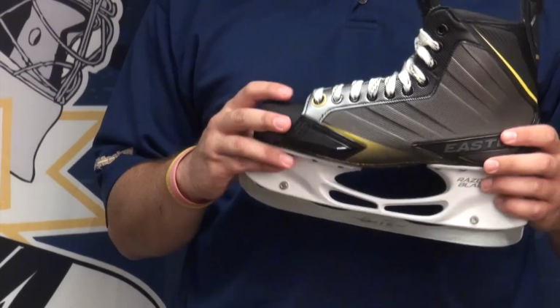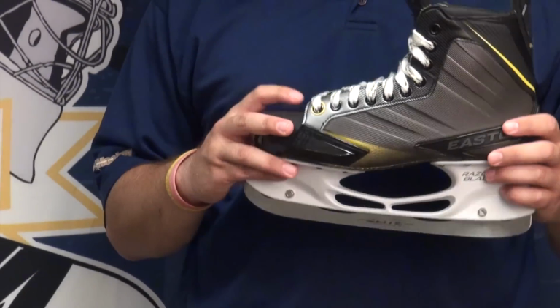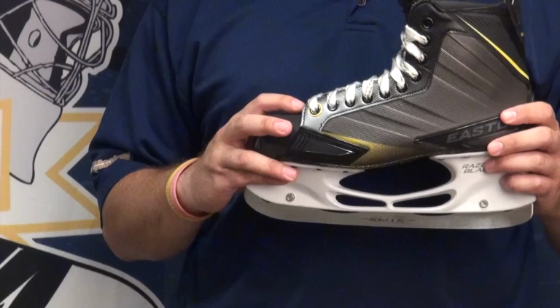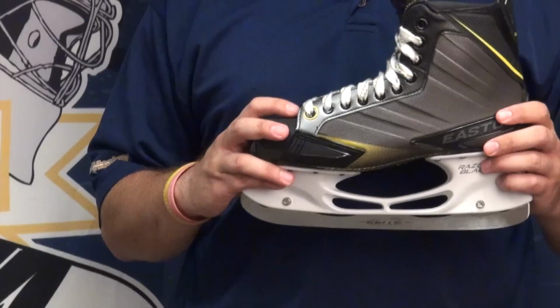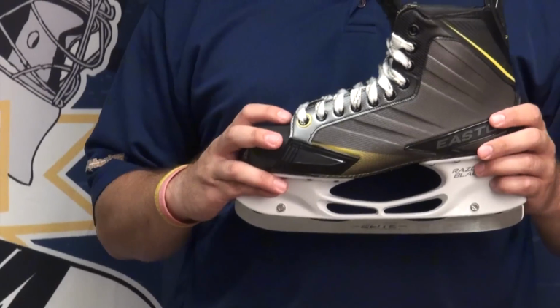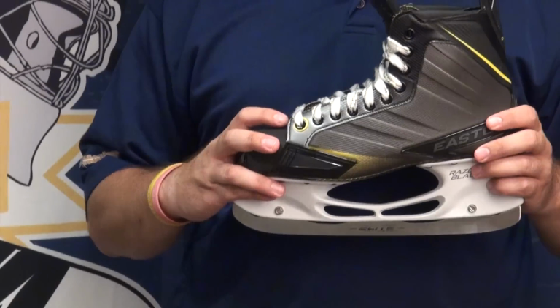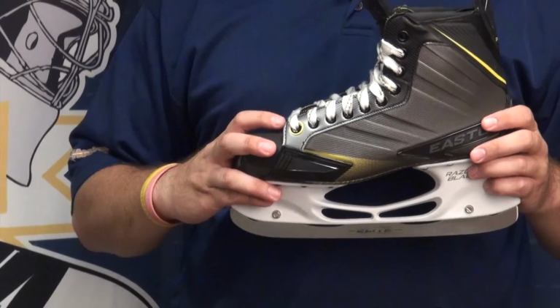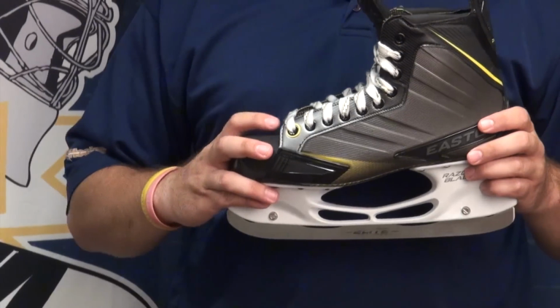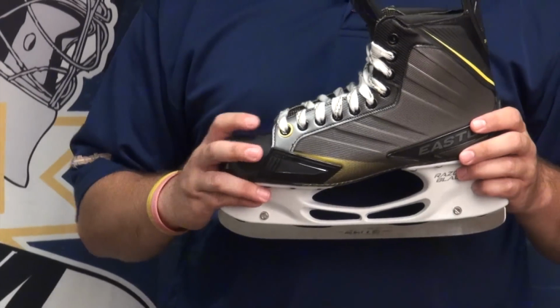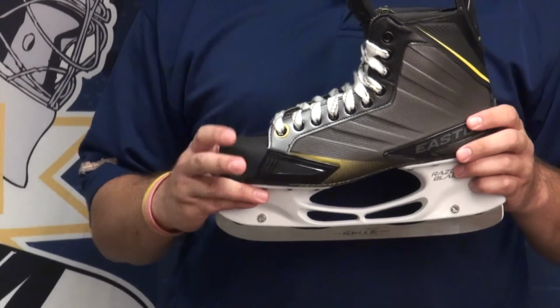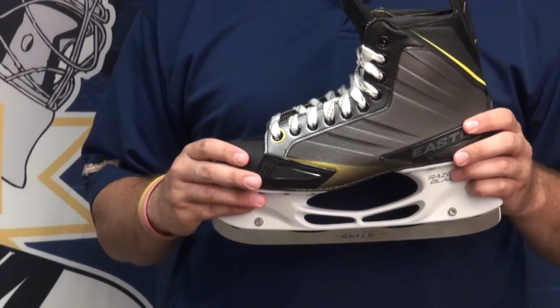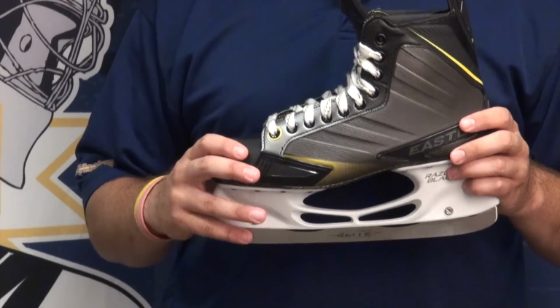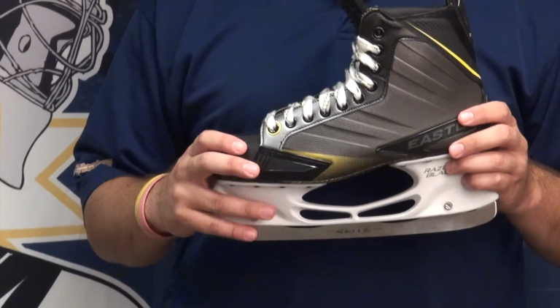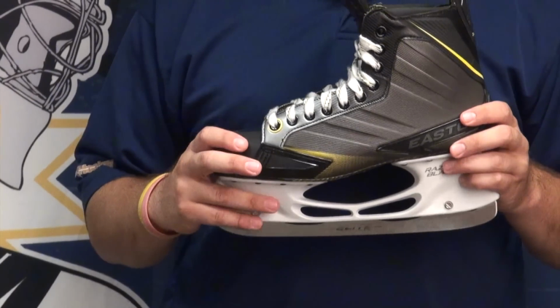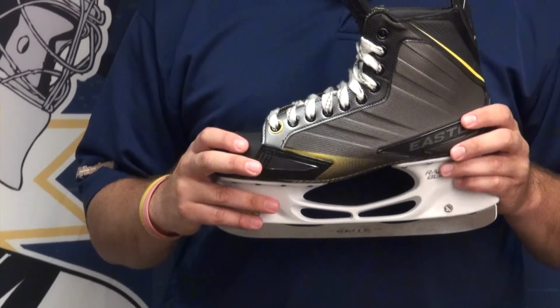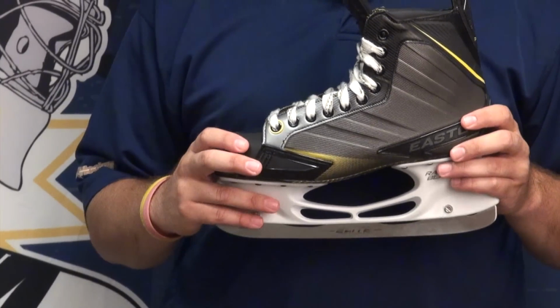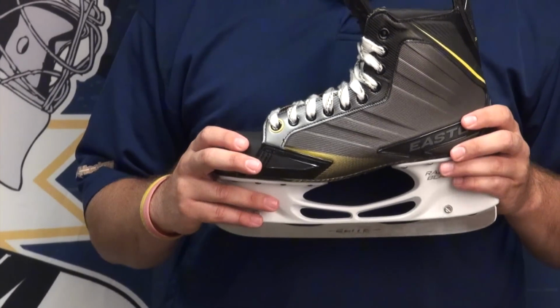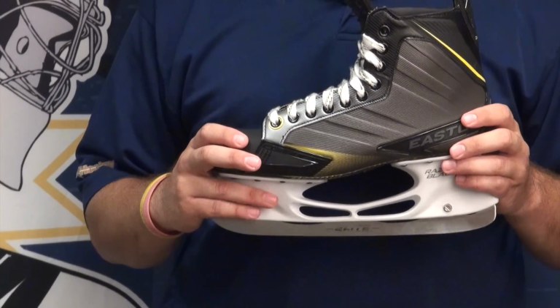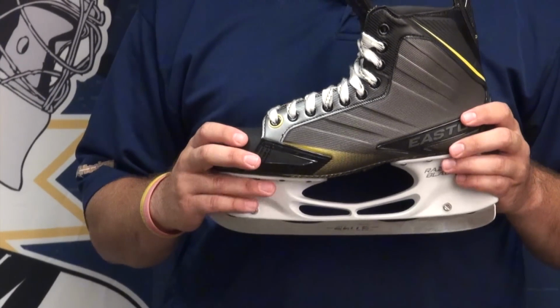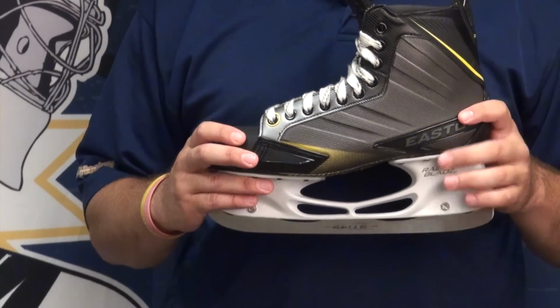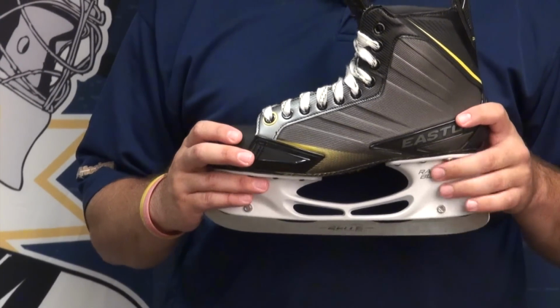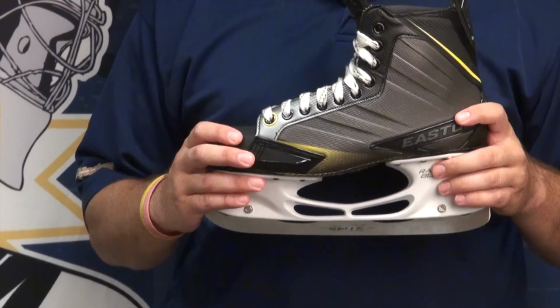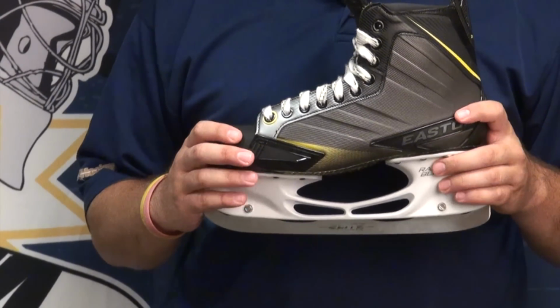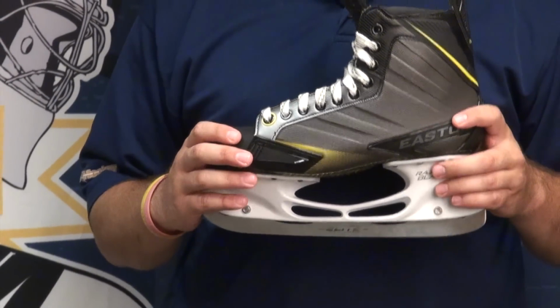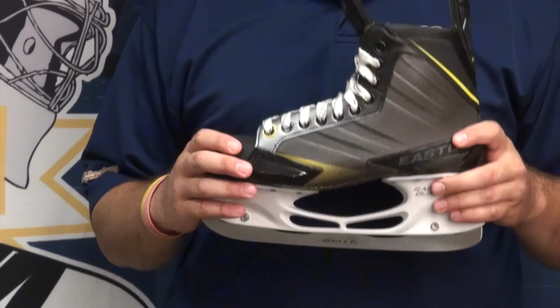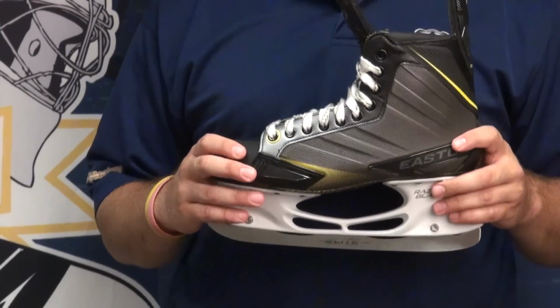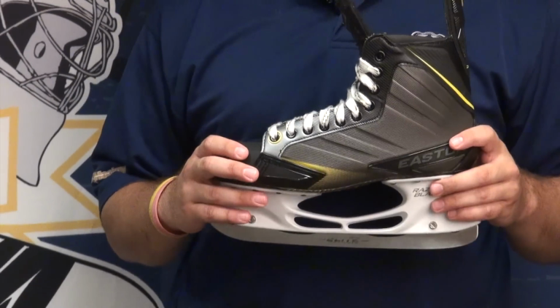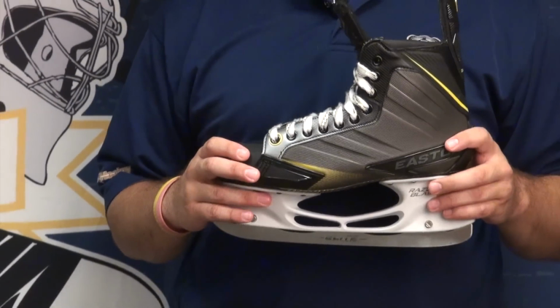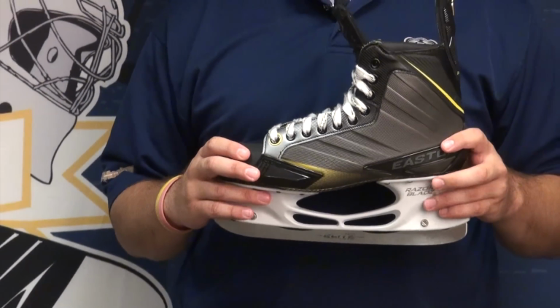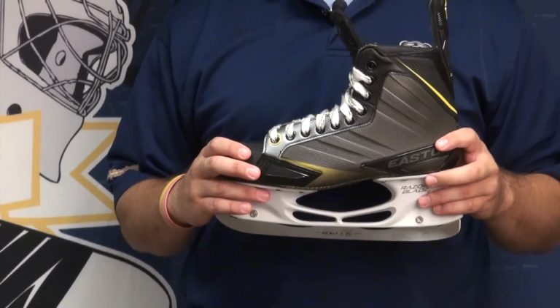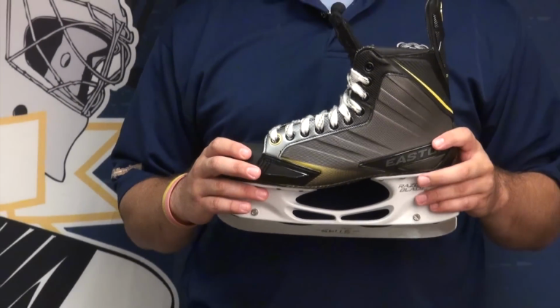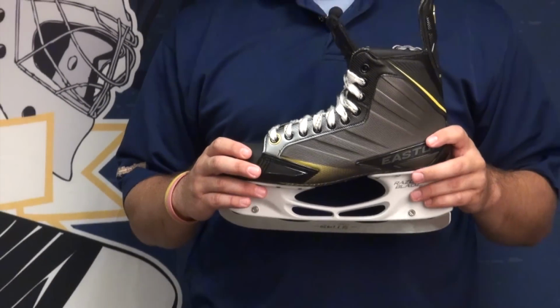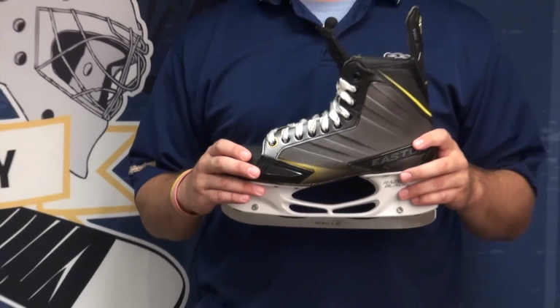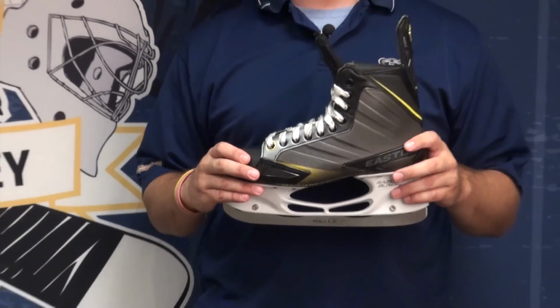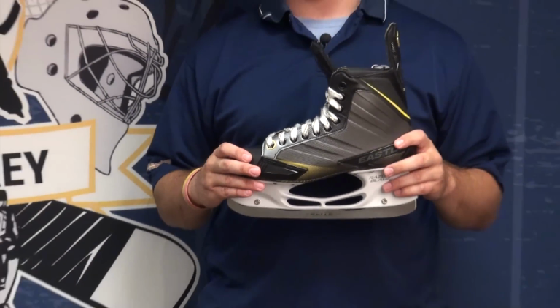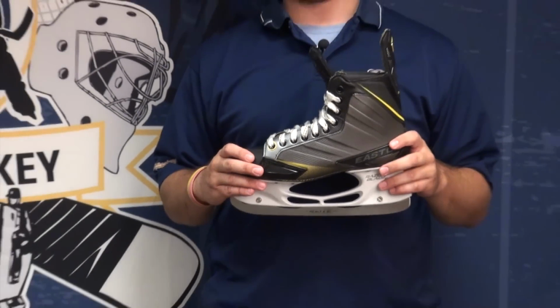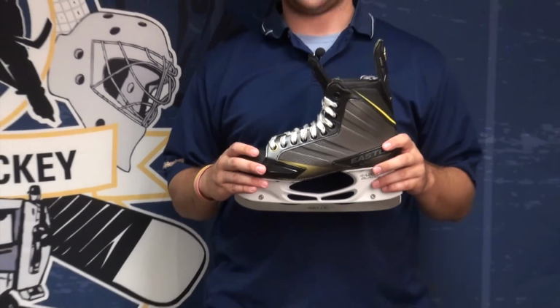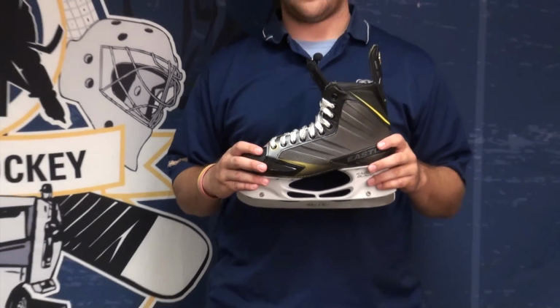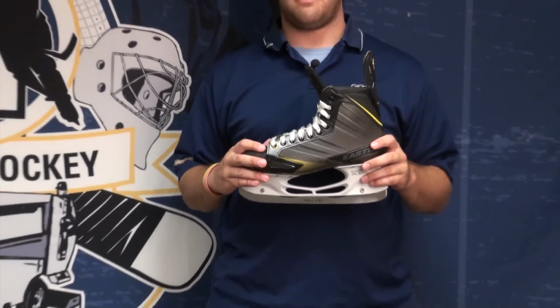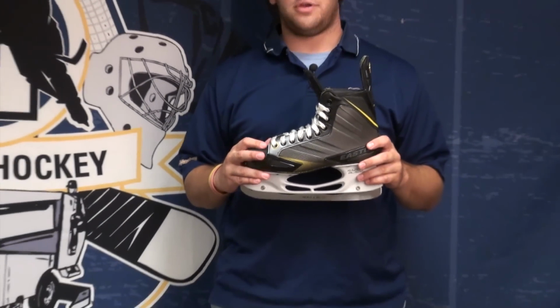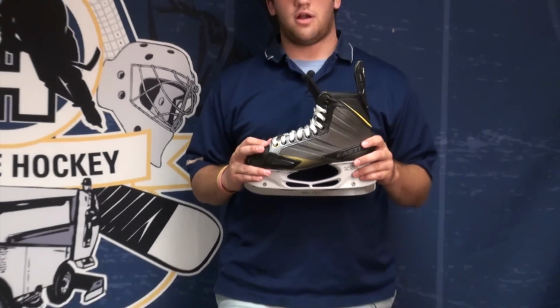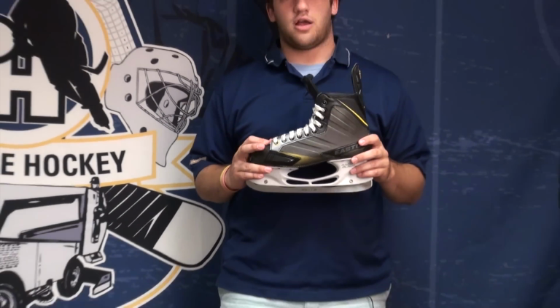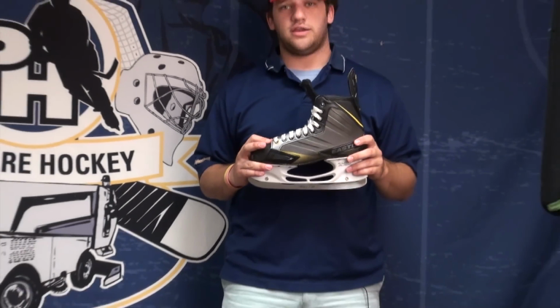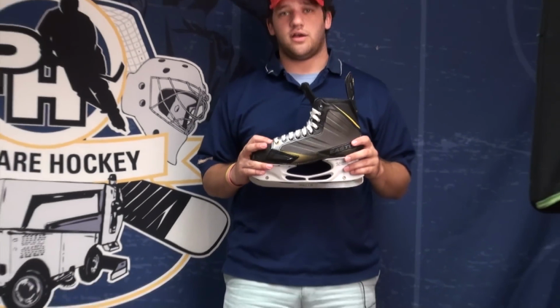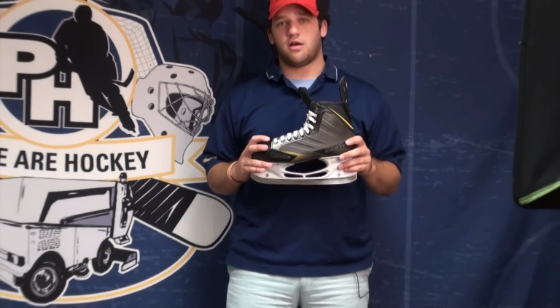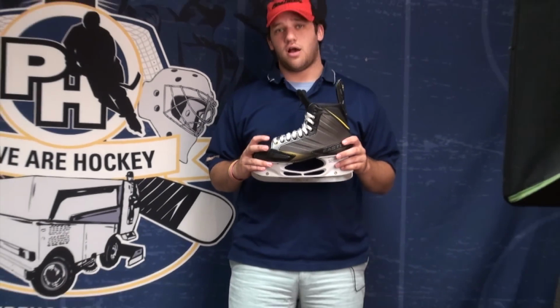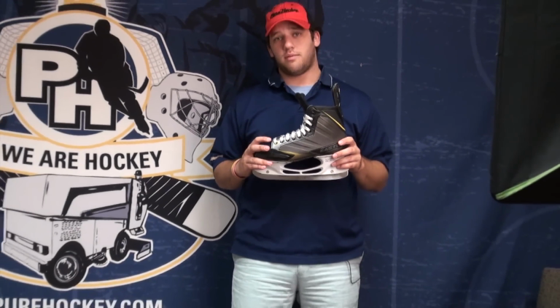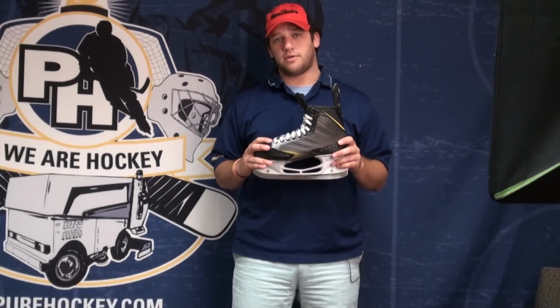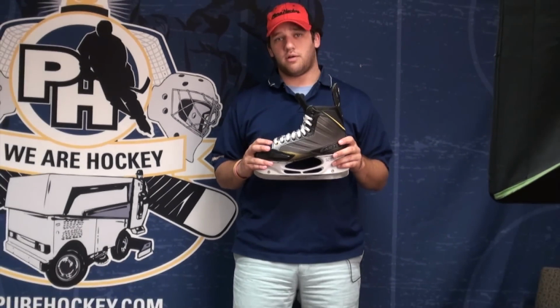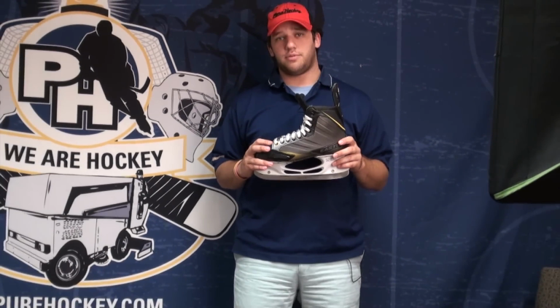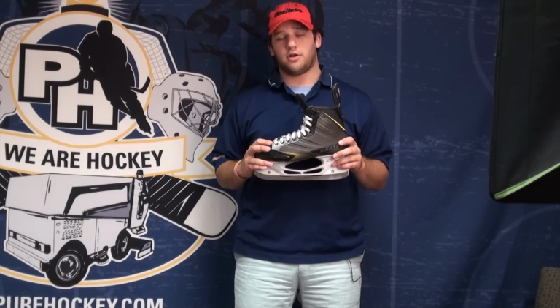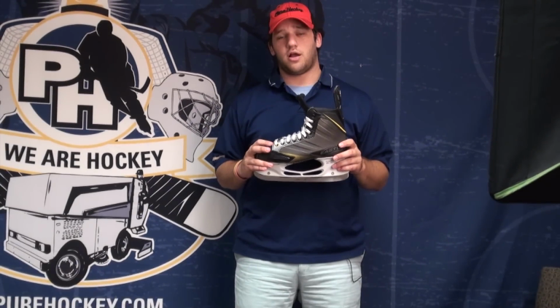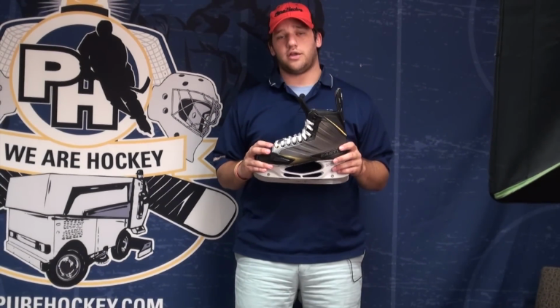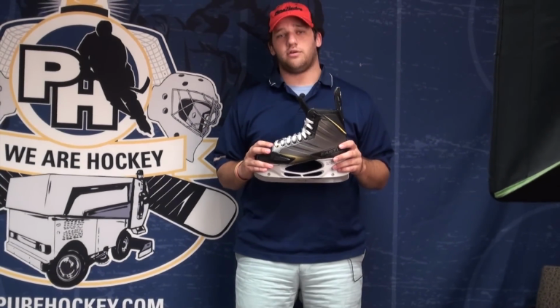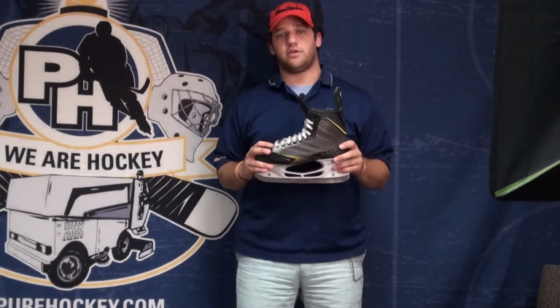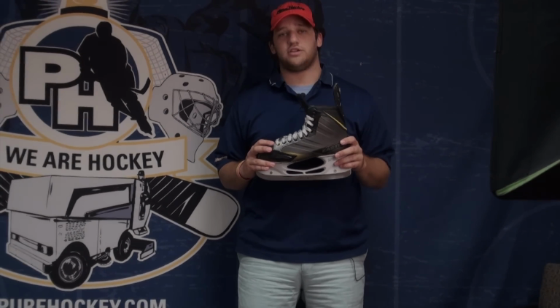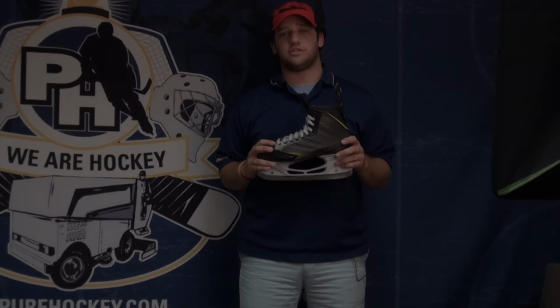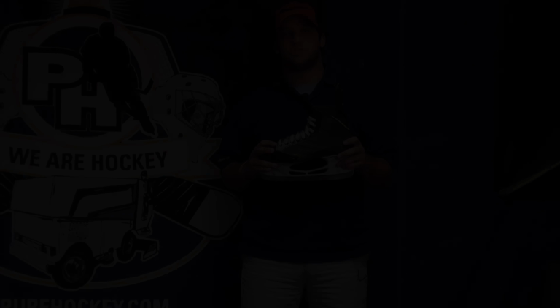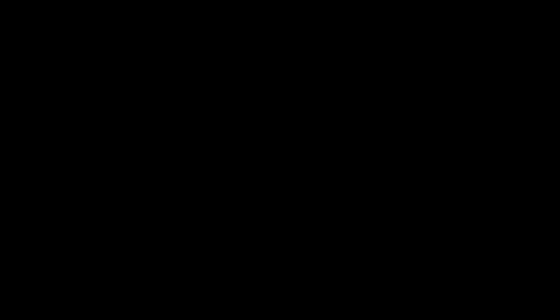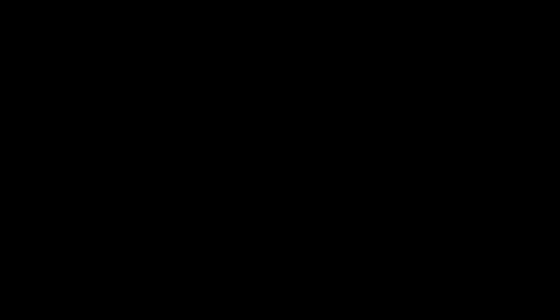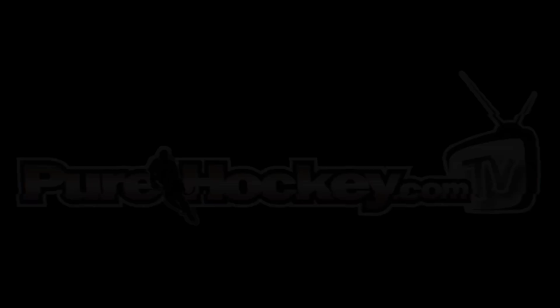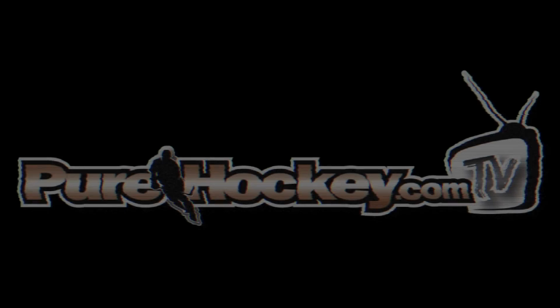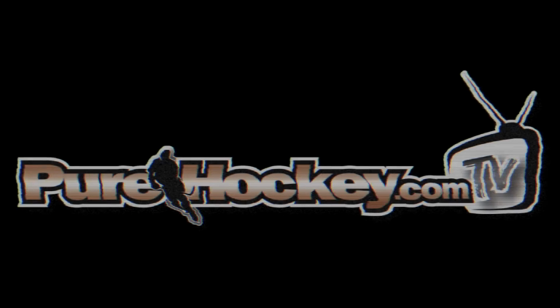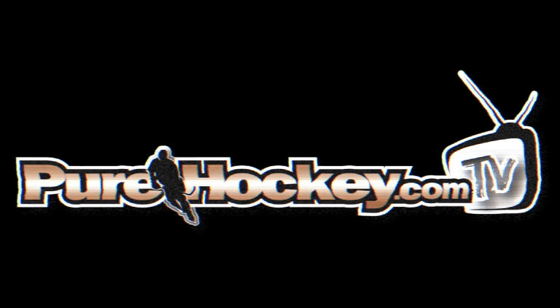Again guys, this was Easton's new Stealth RS Skate, available now at purehockey.com and all Pure Hockey locations. Thanks a lot.